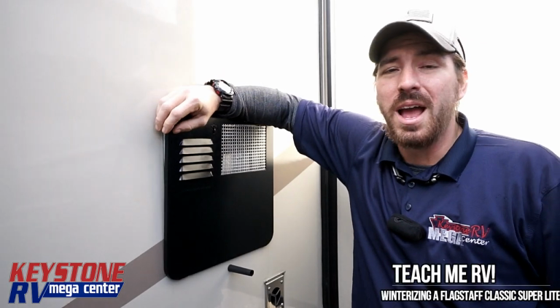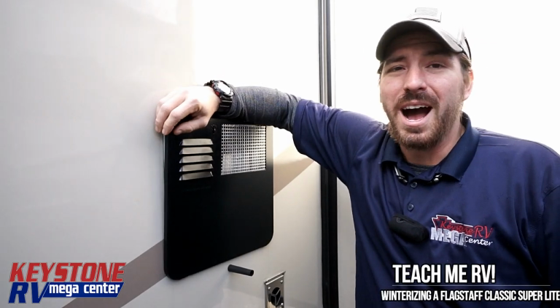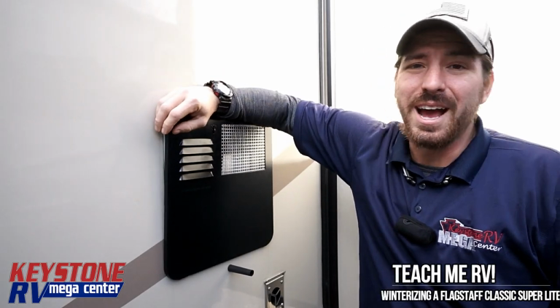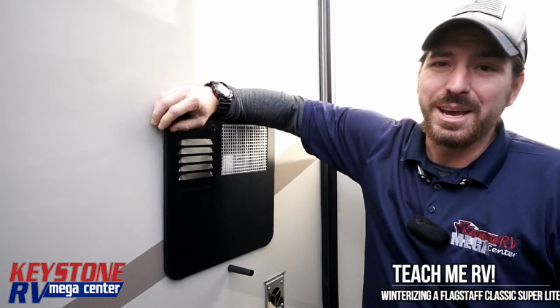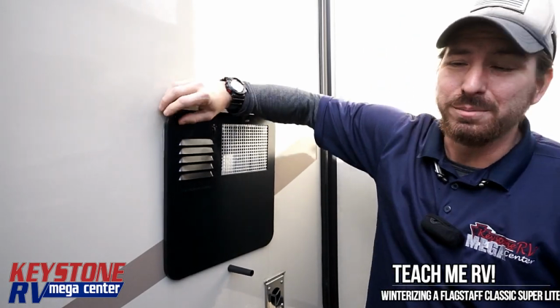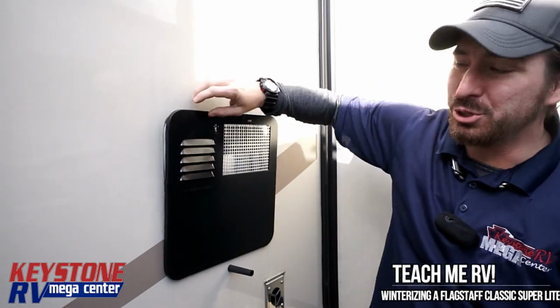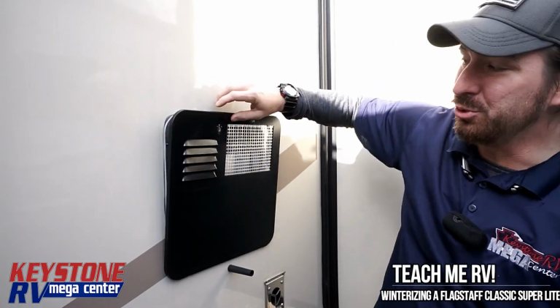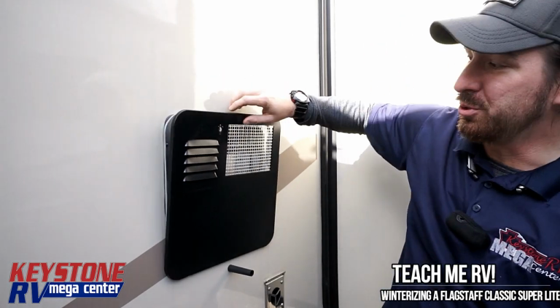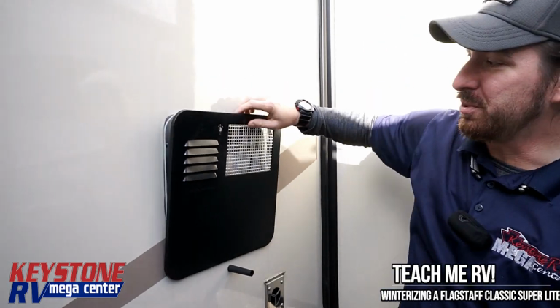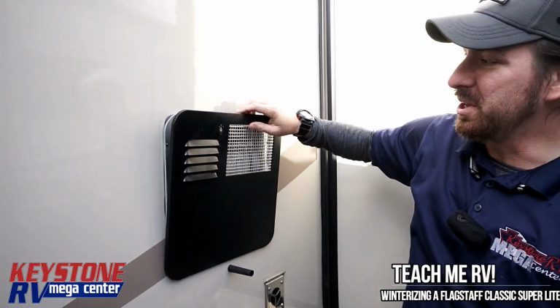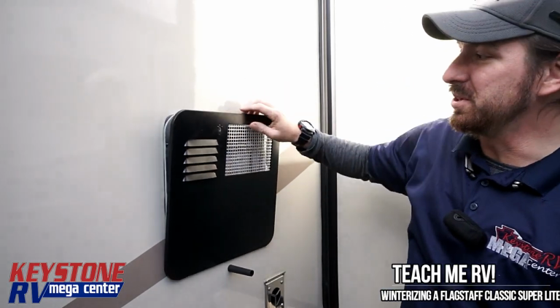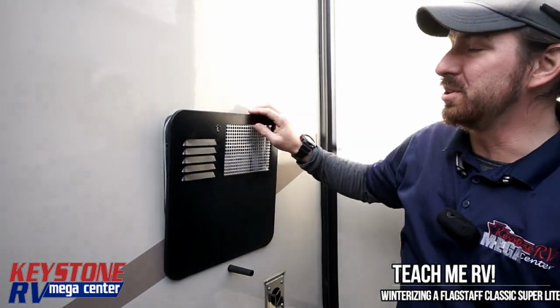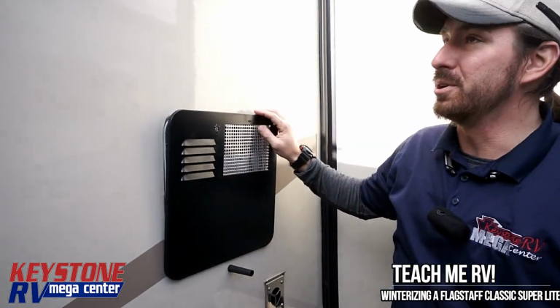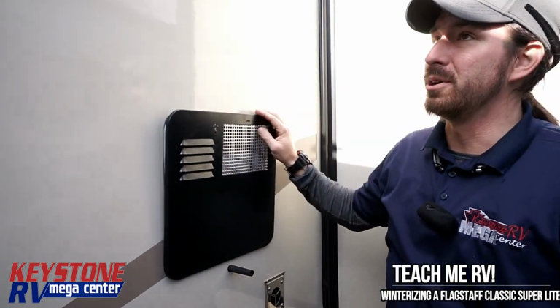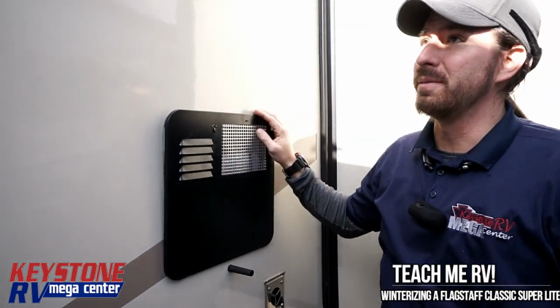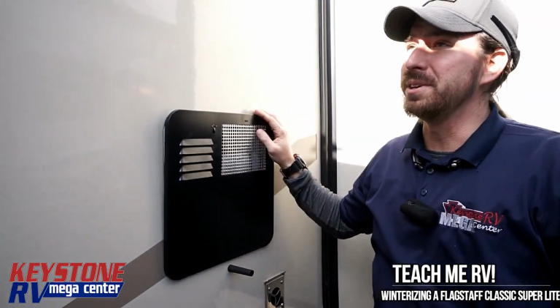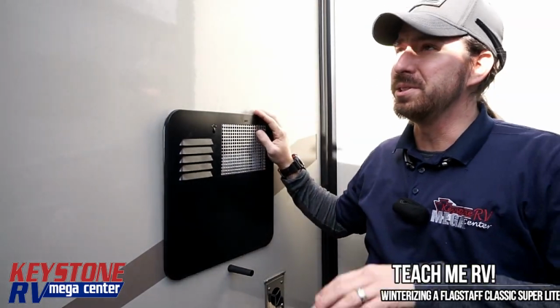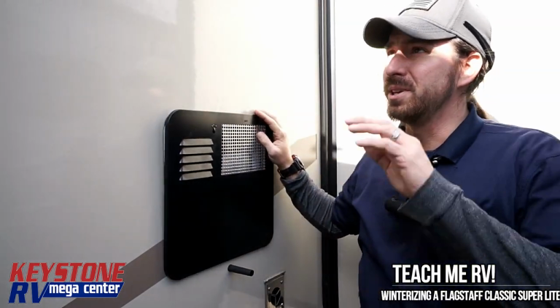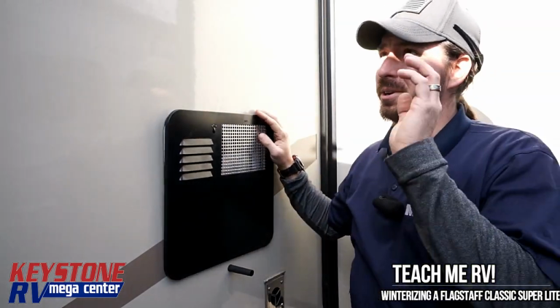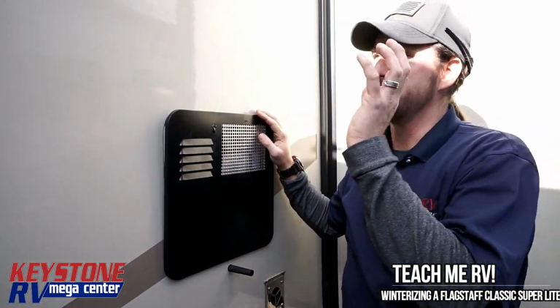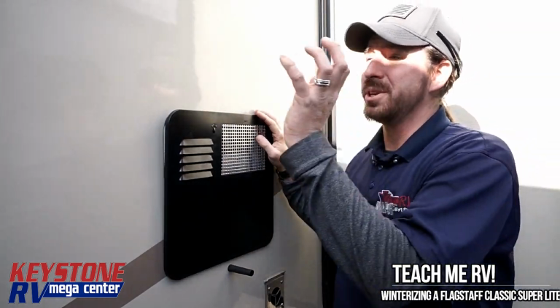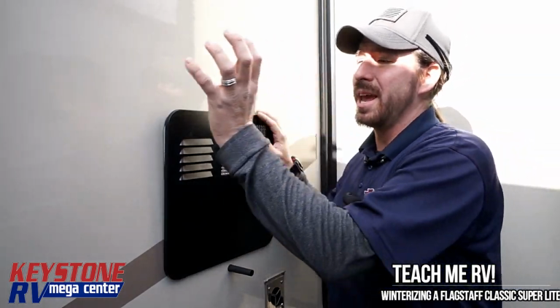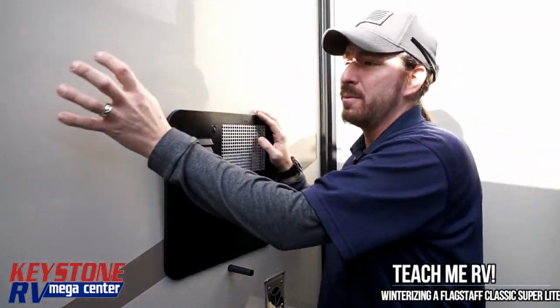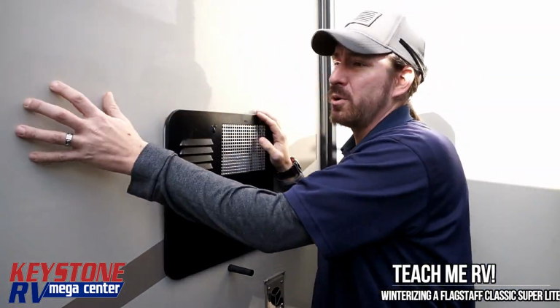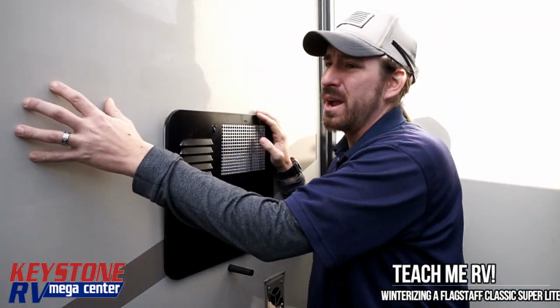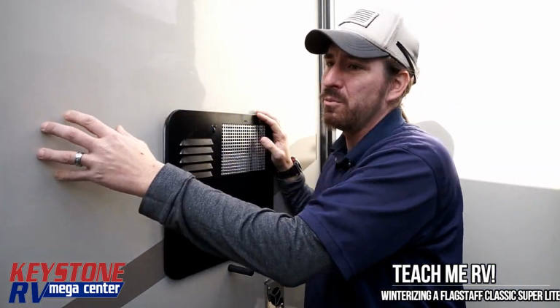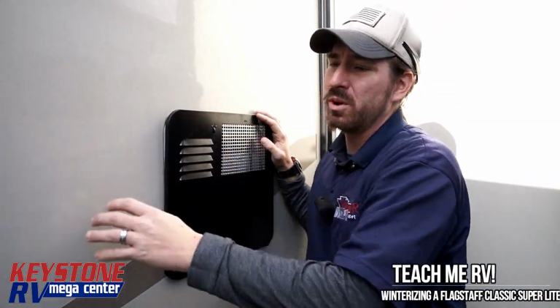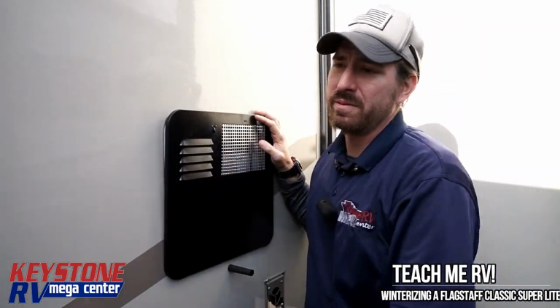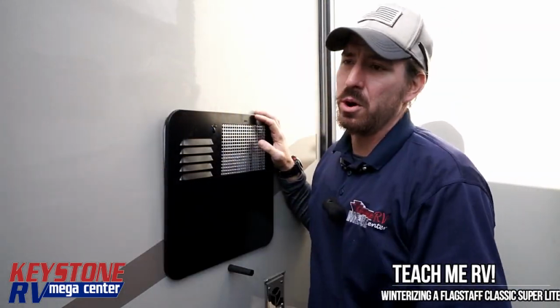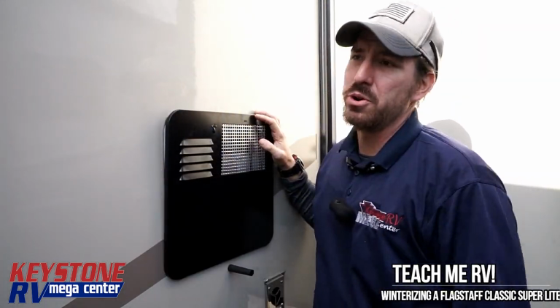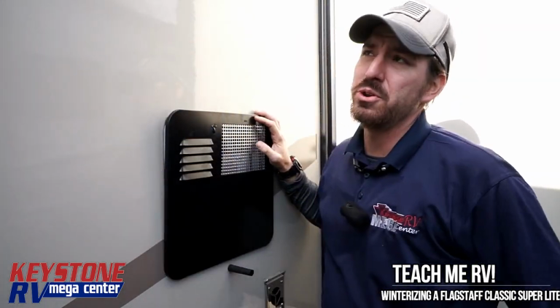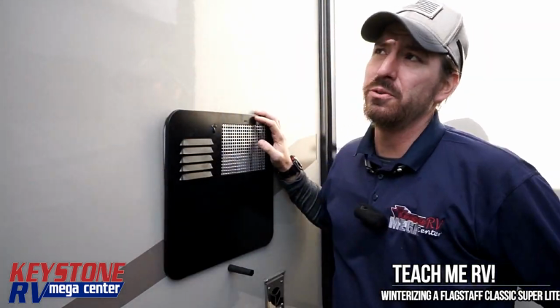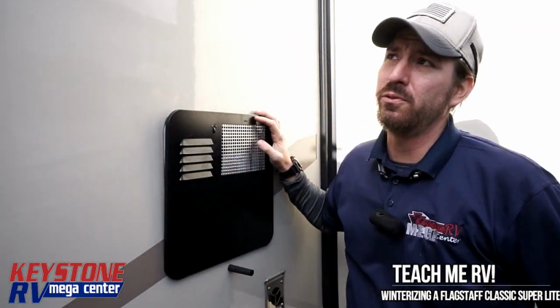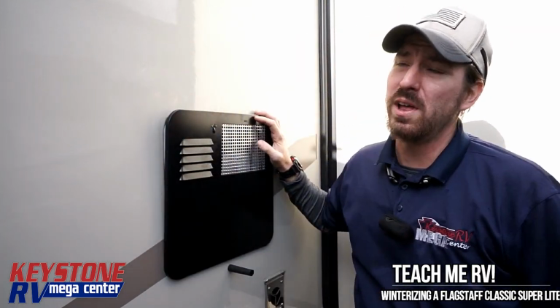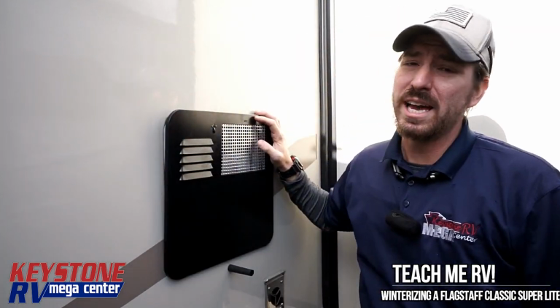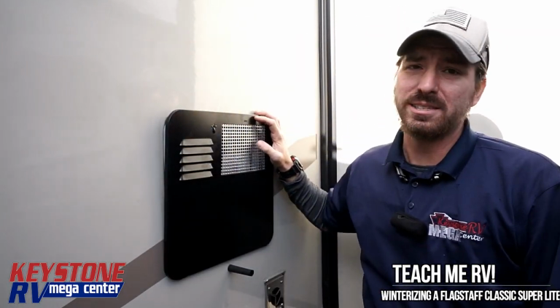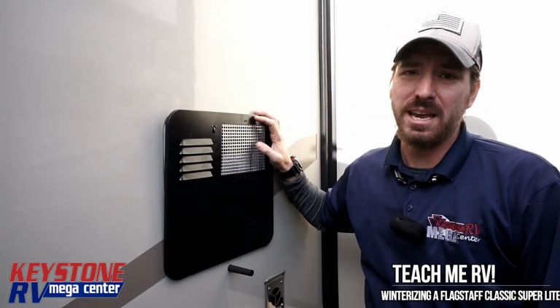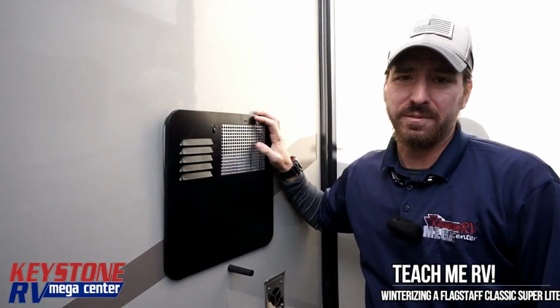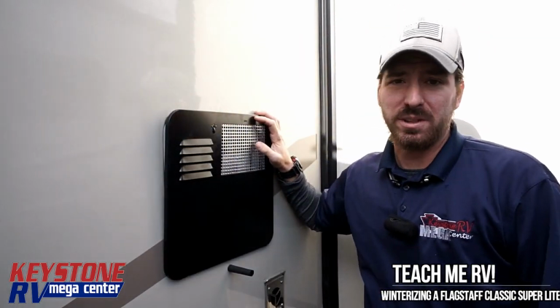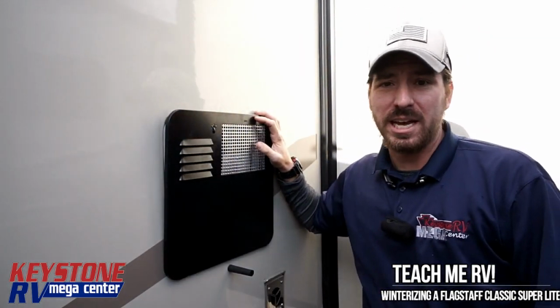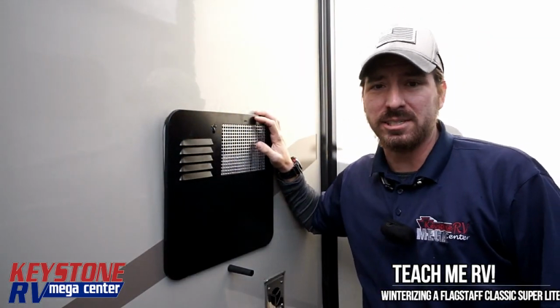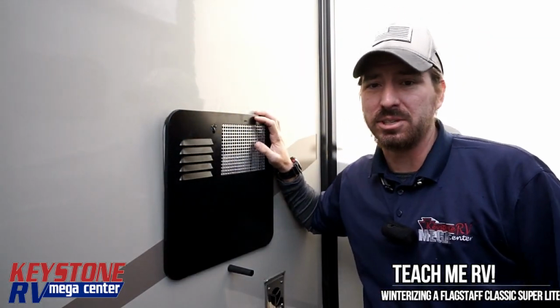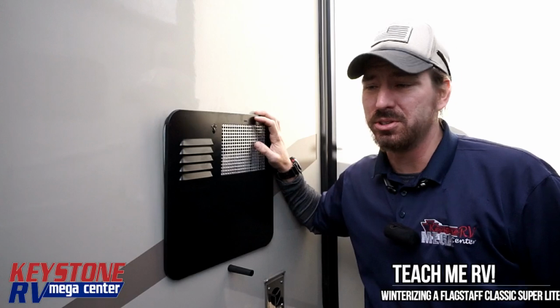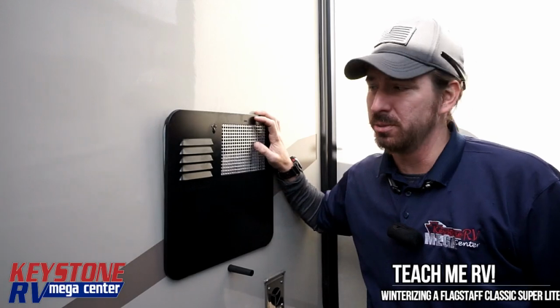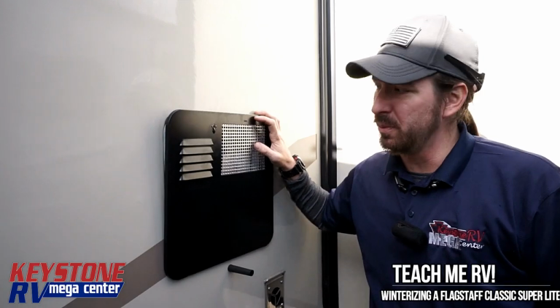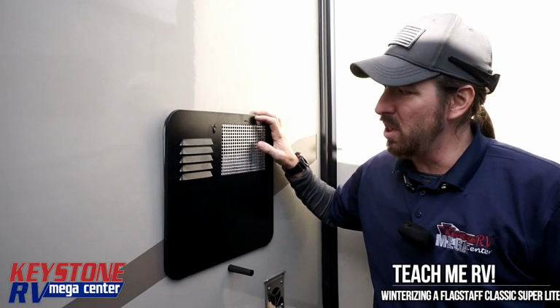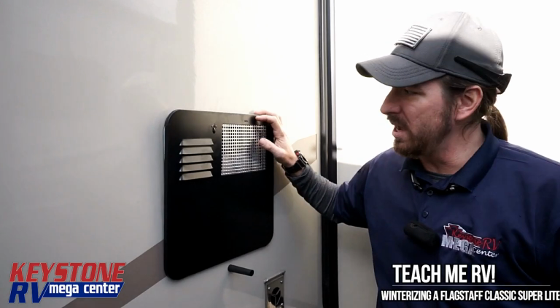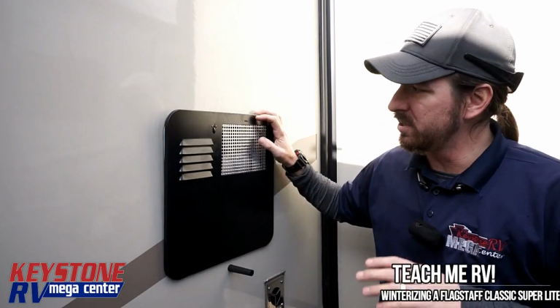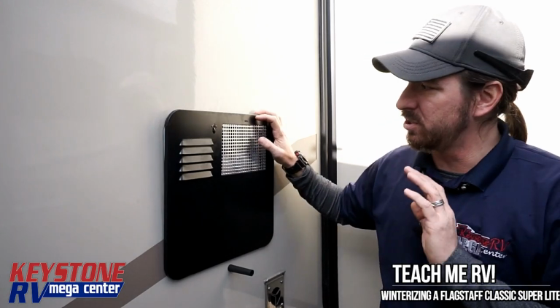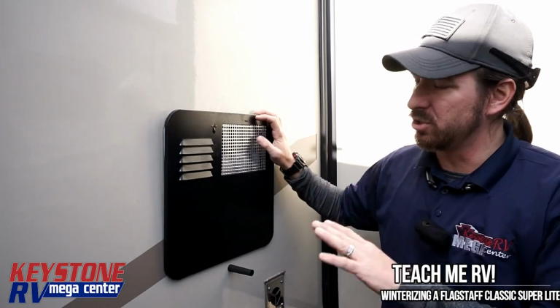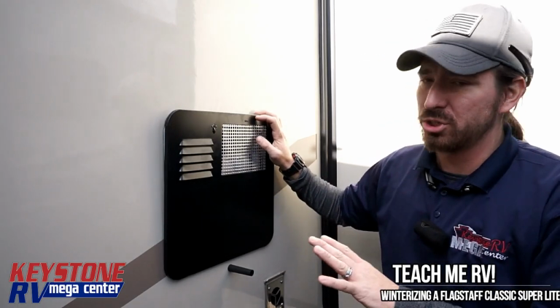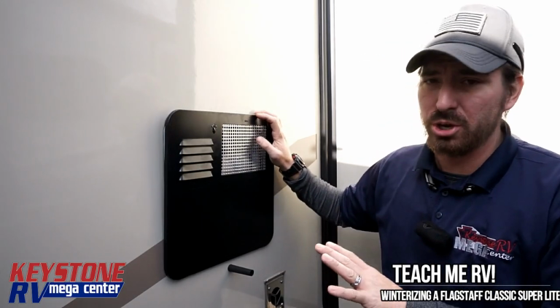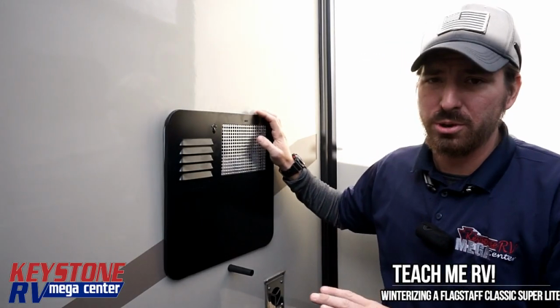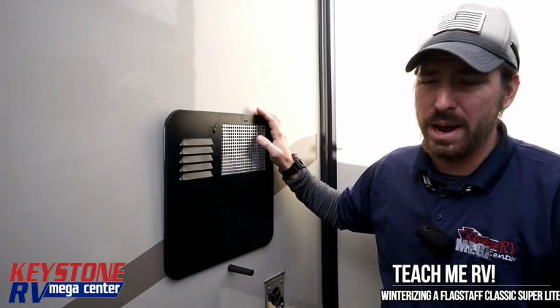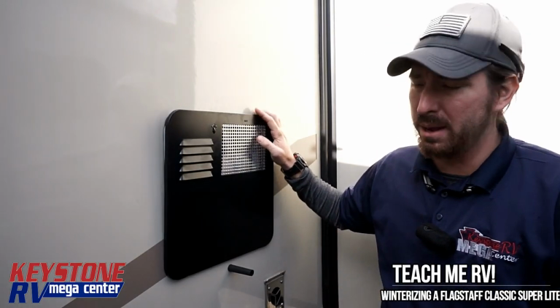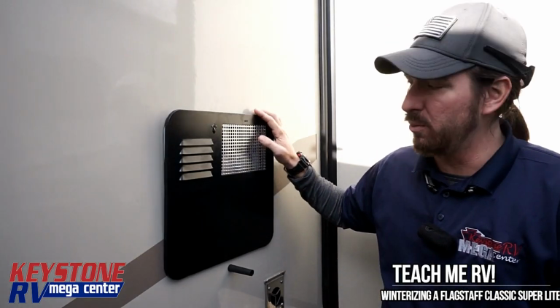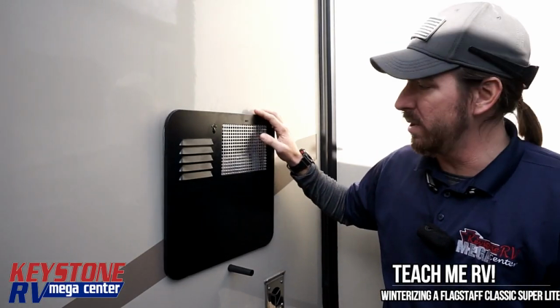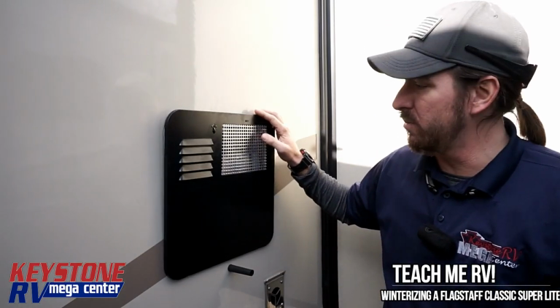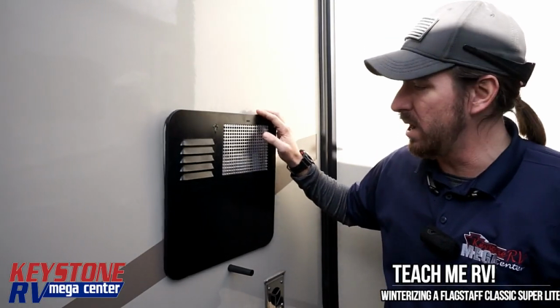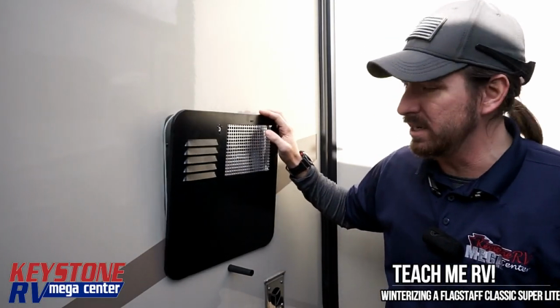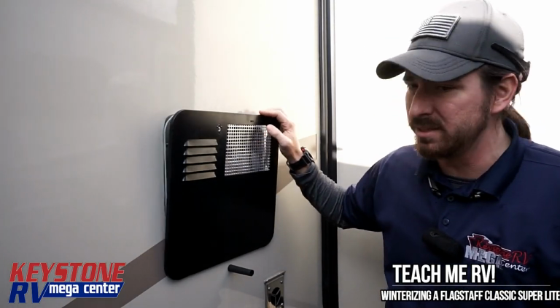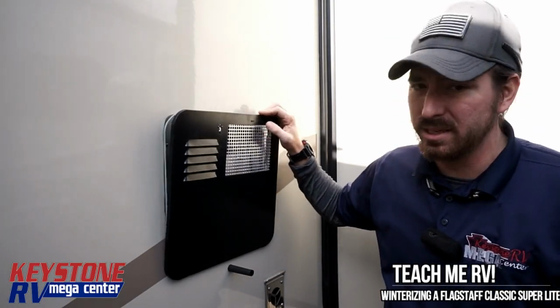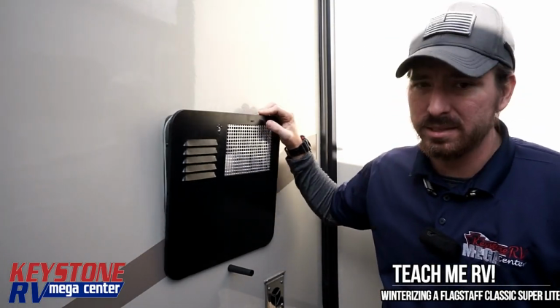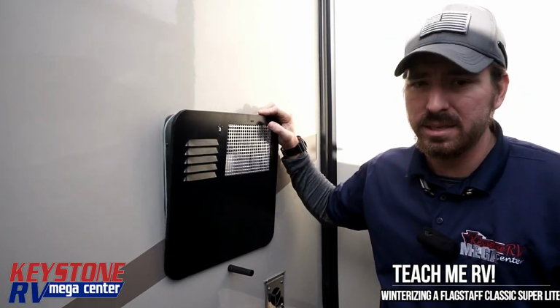Hi, I'm Junior with Keystone RV Center. Today we're at one of our new Flagstaff Classic Super Lights to show you how to winterize this.